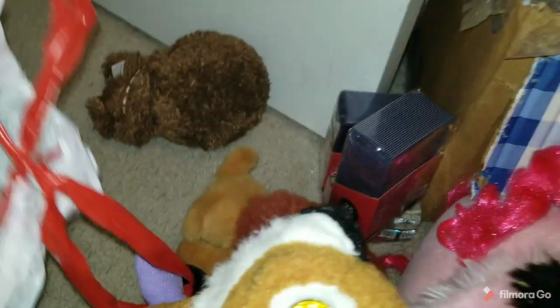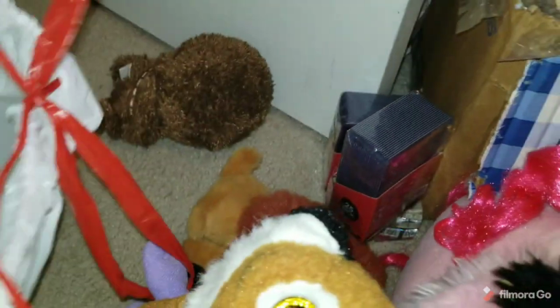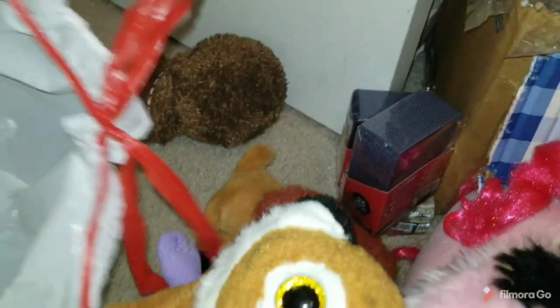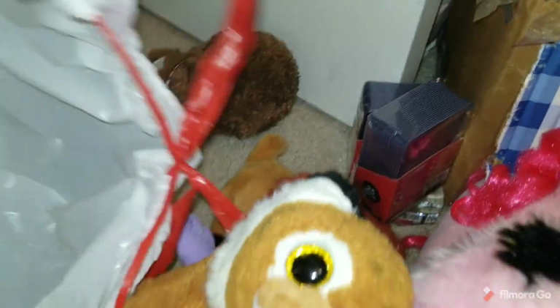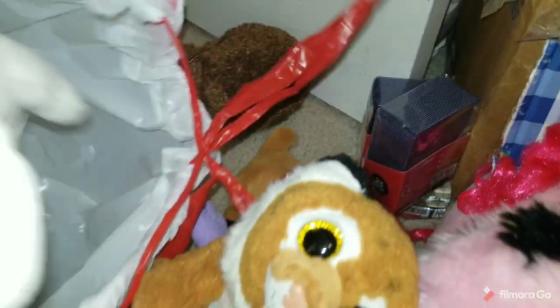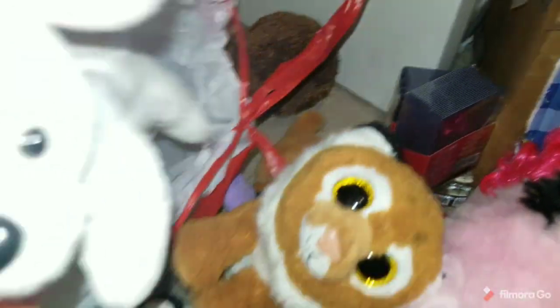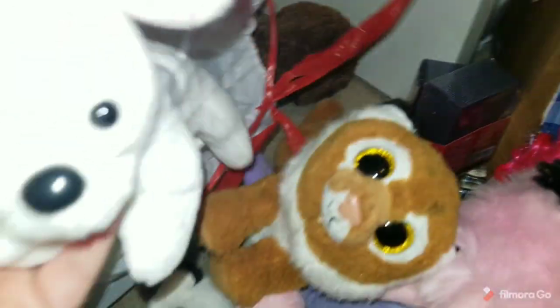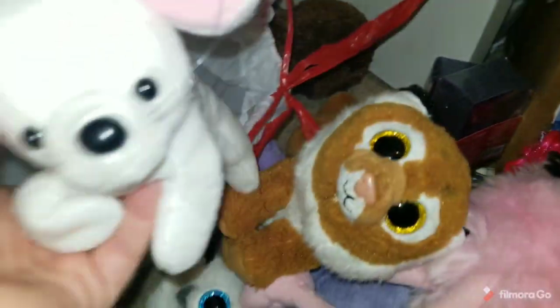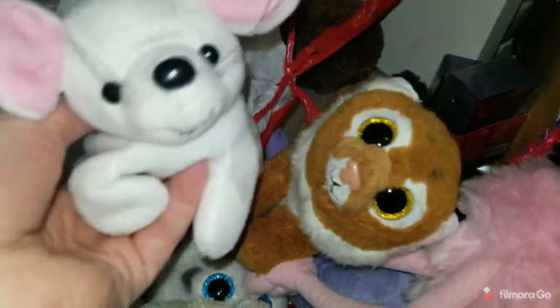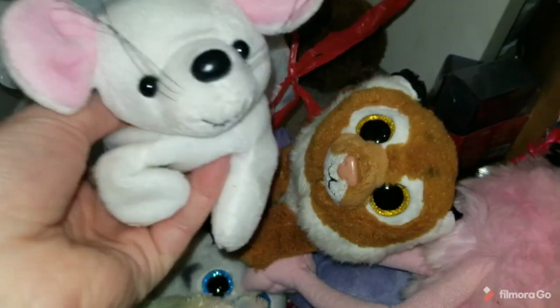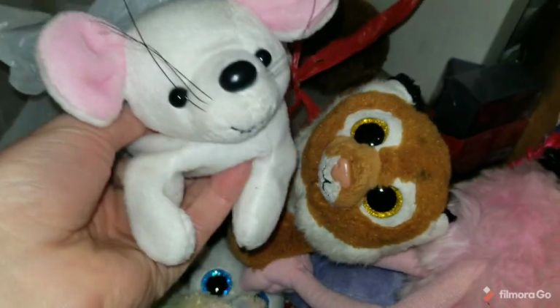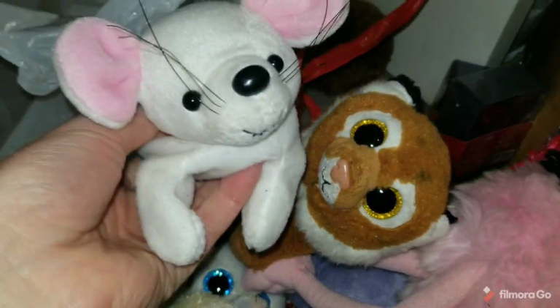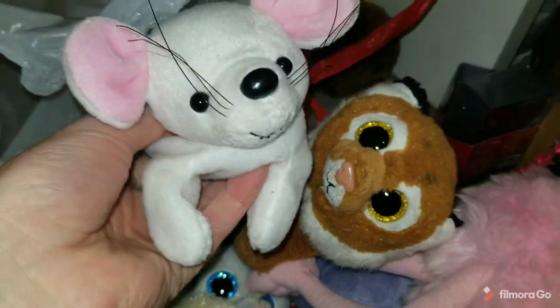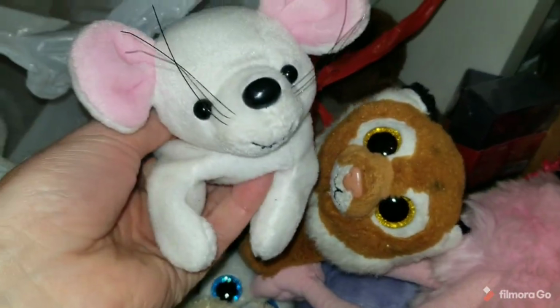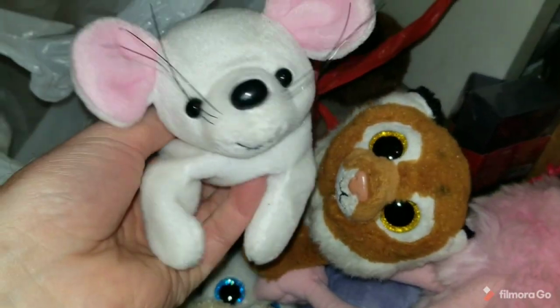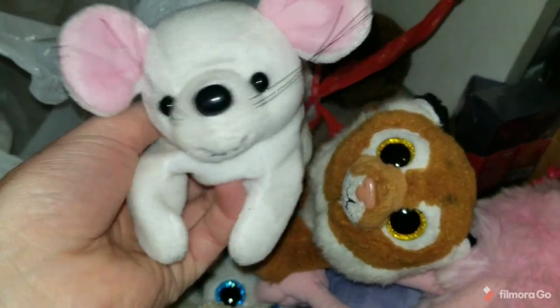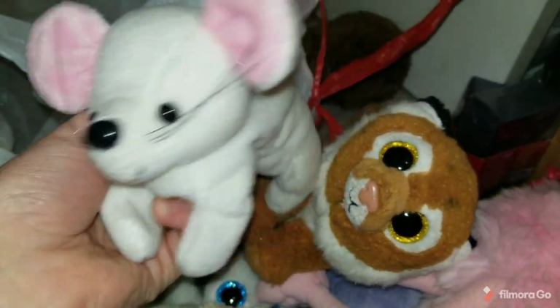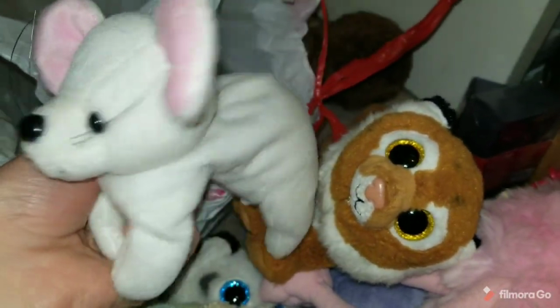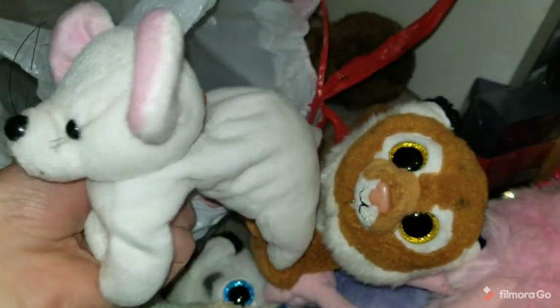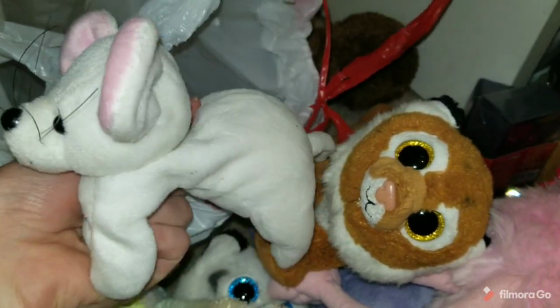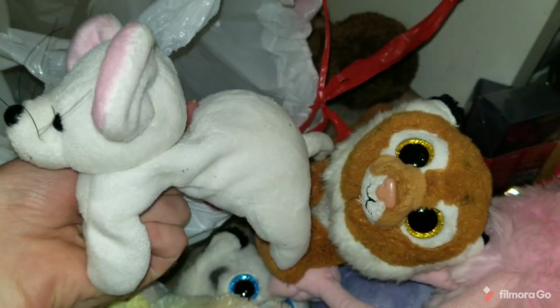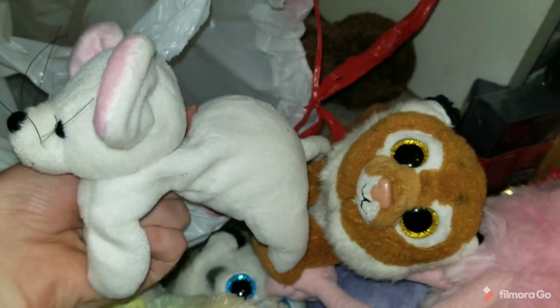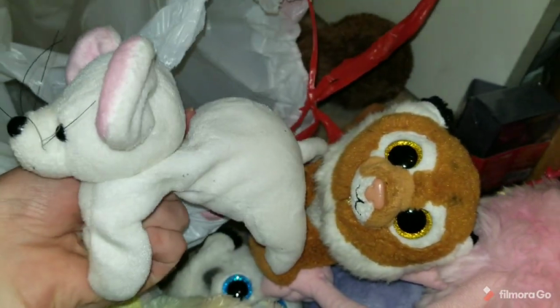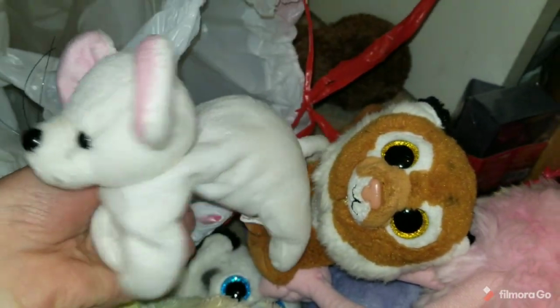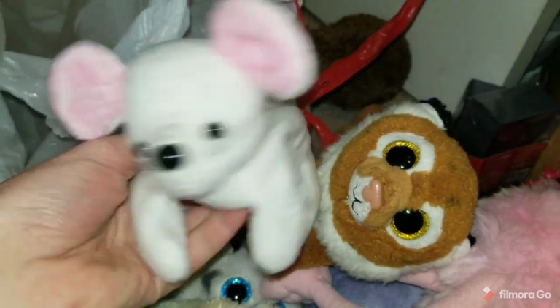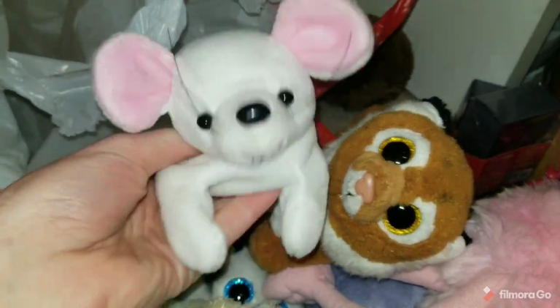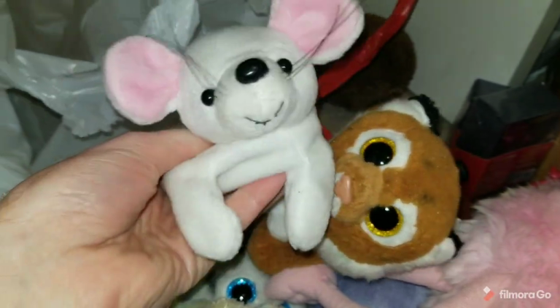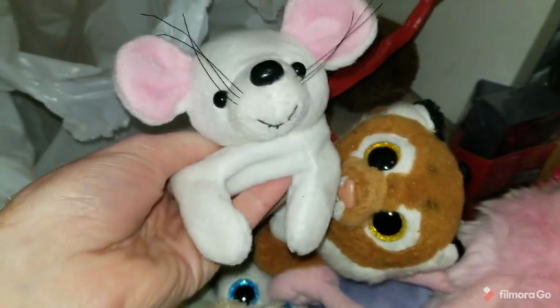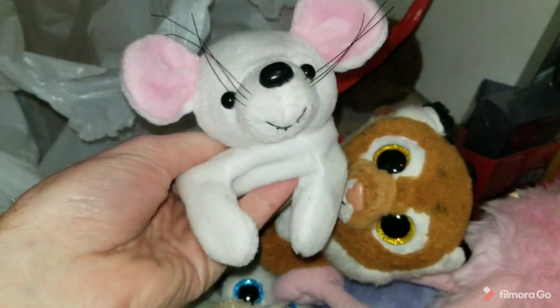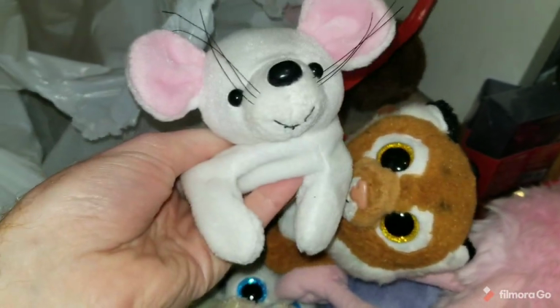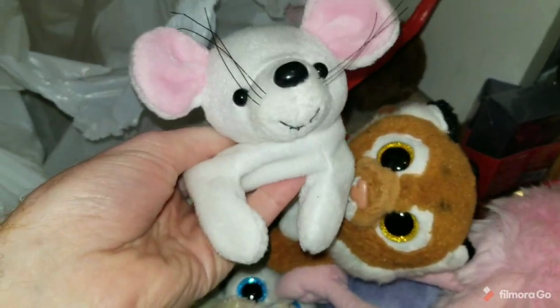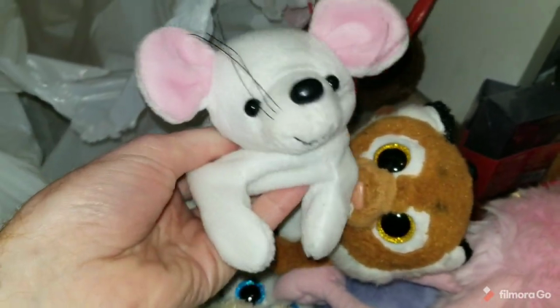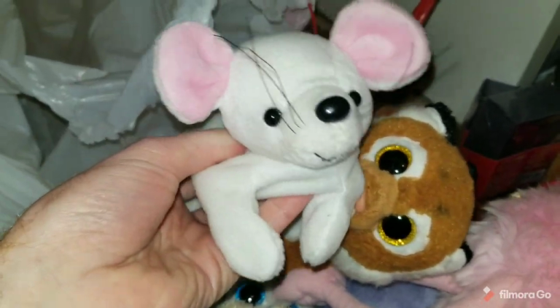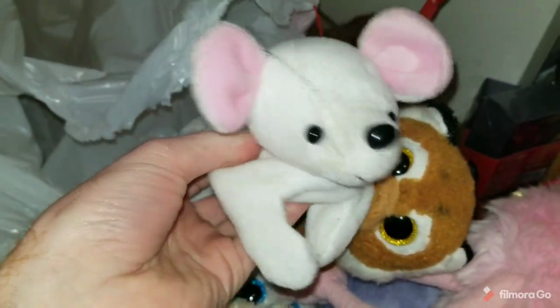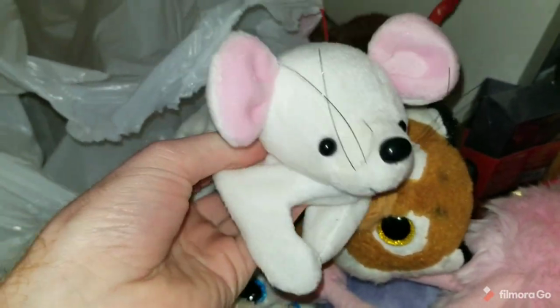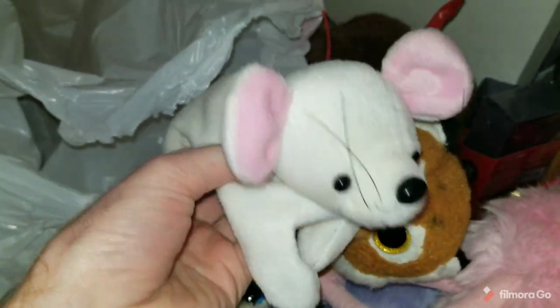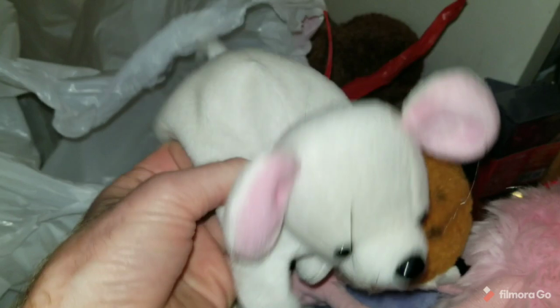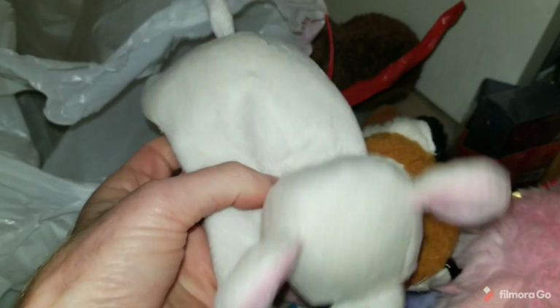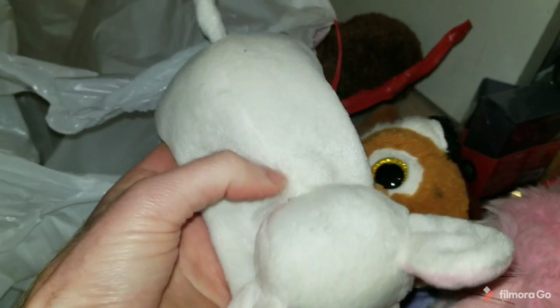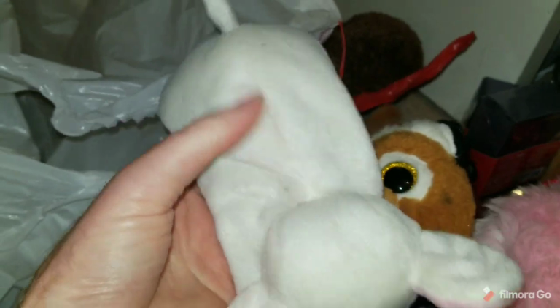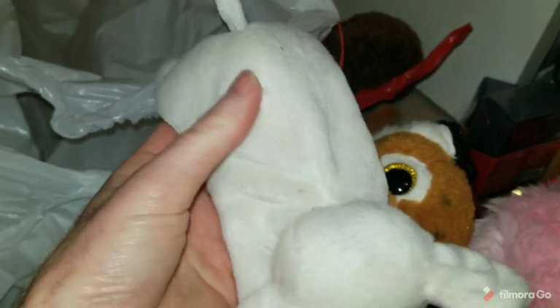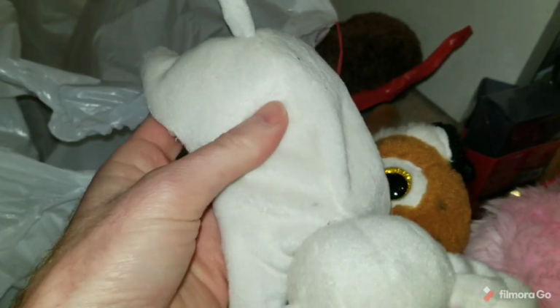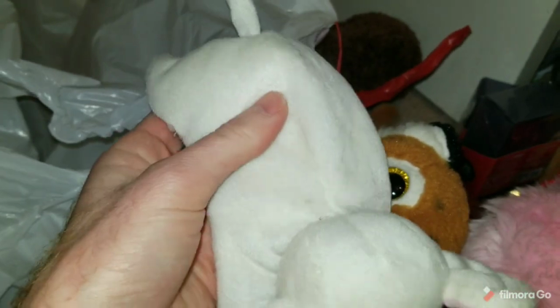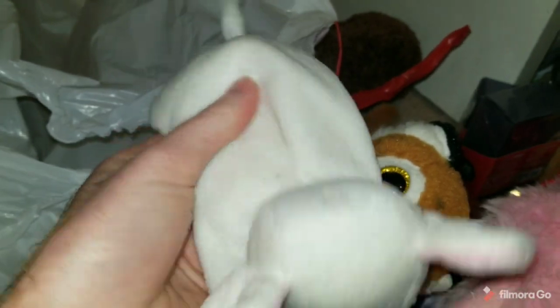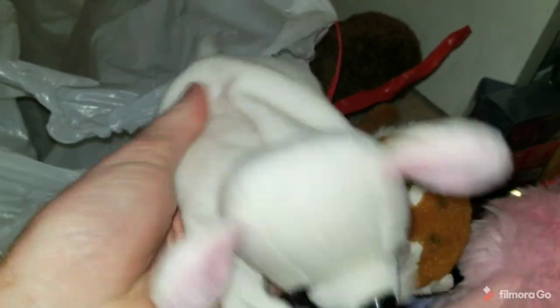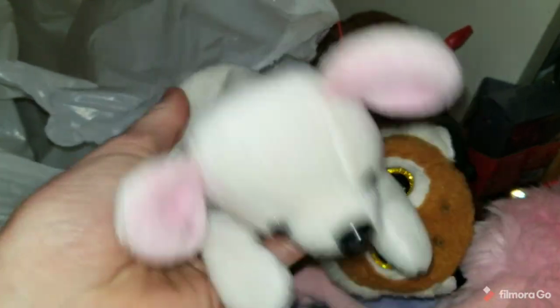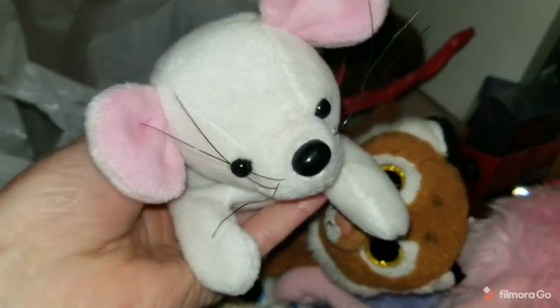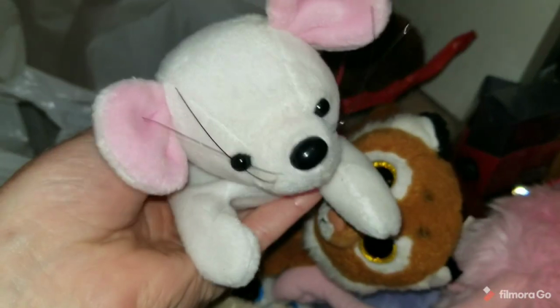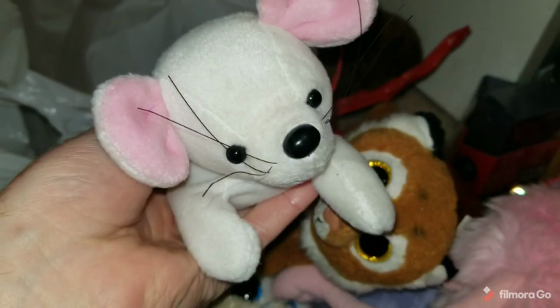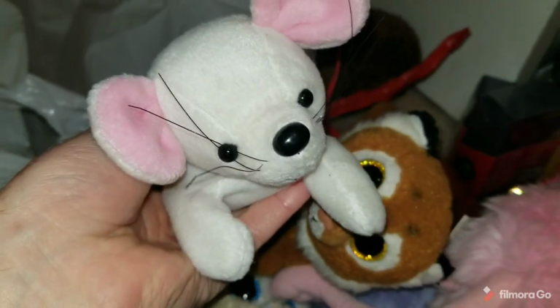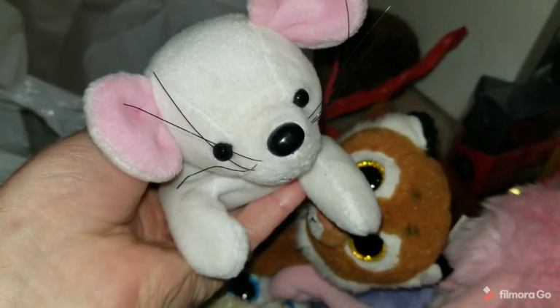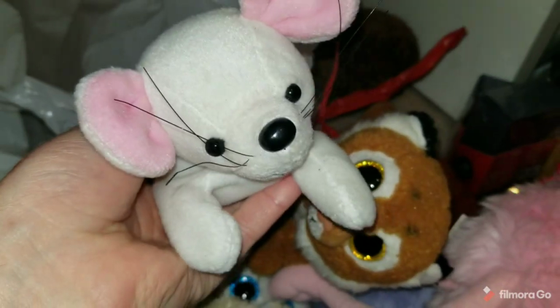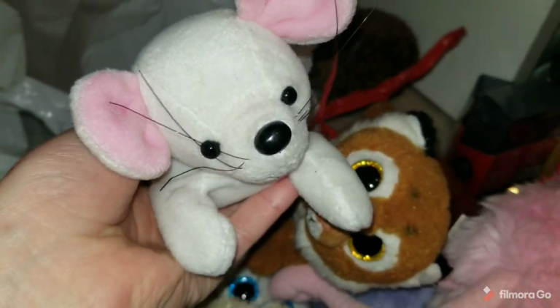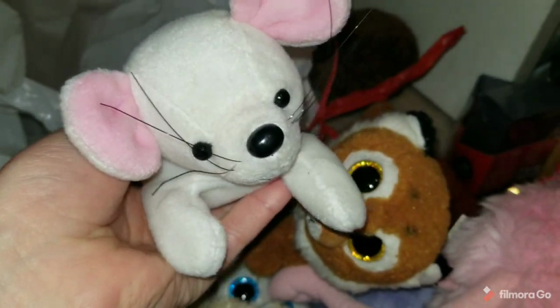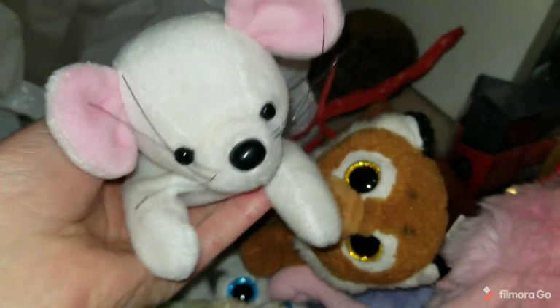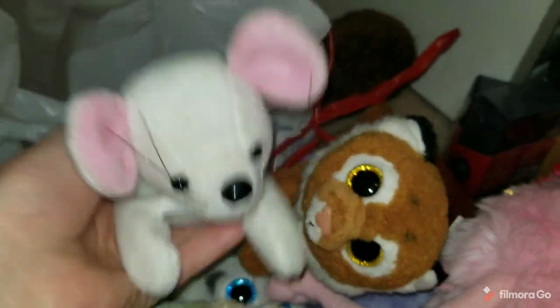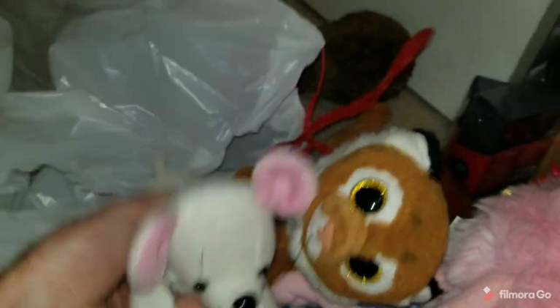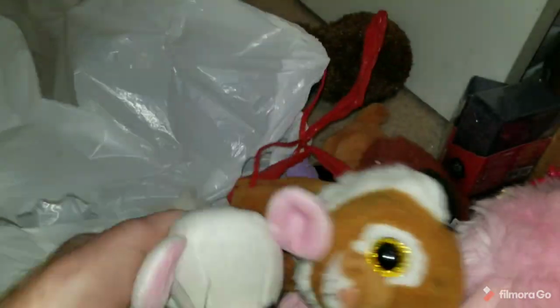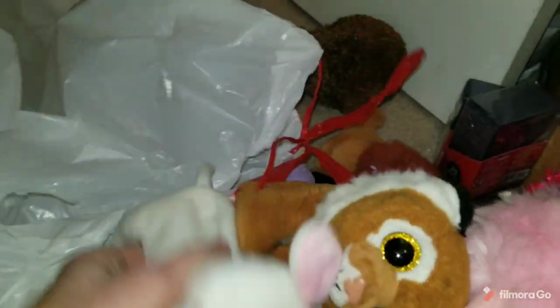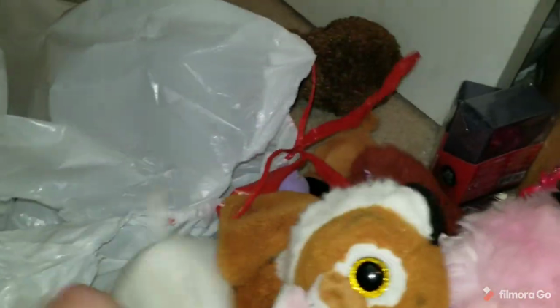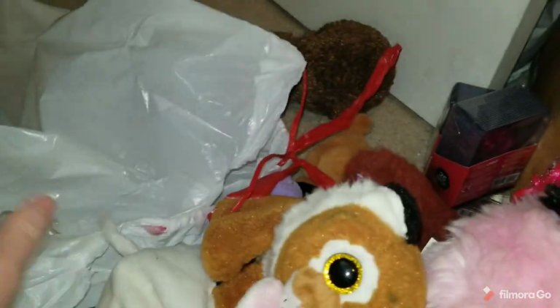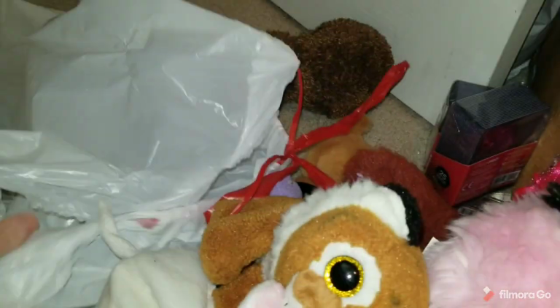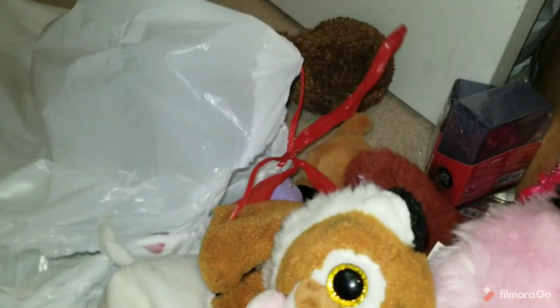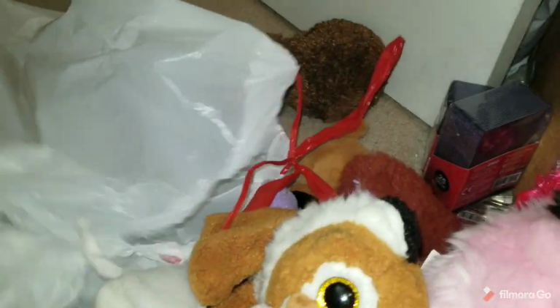Last but not least is this little mouse. It's a little cute mousey — just picked it up because it was a mouse.